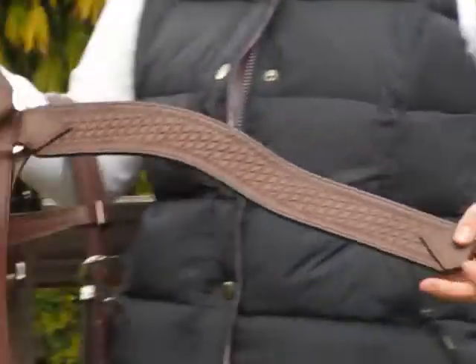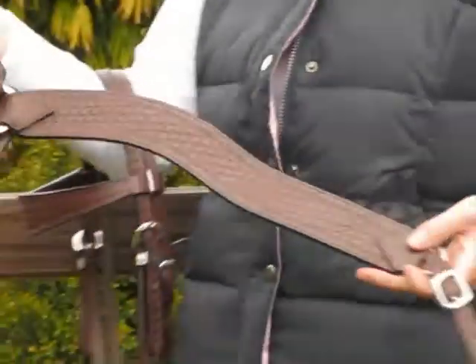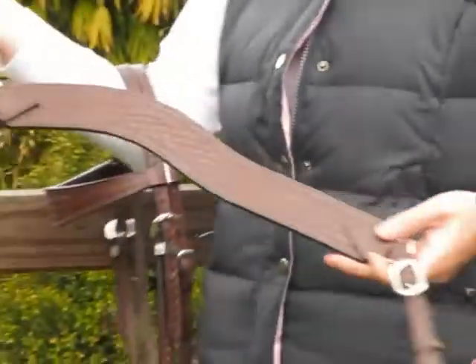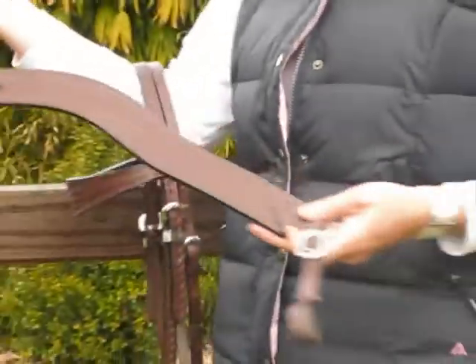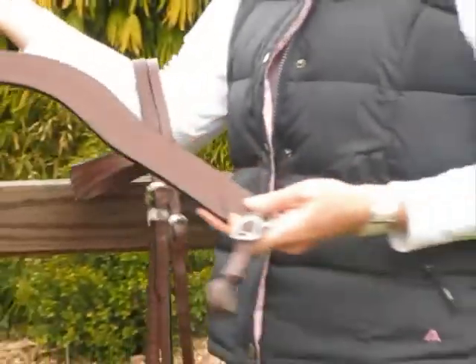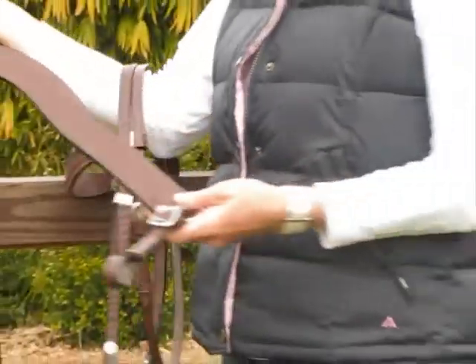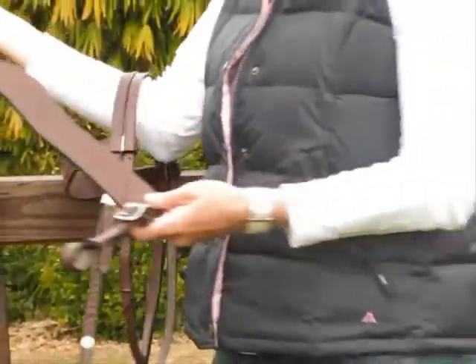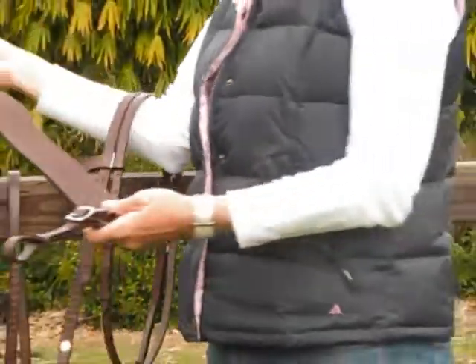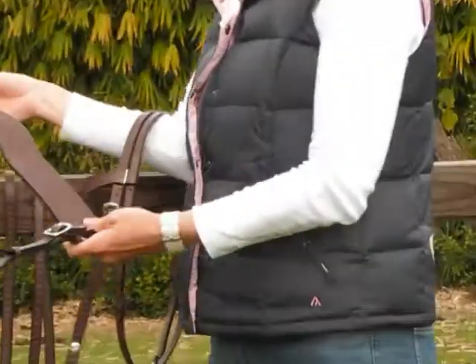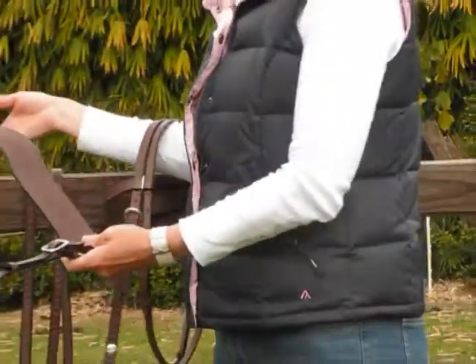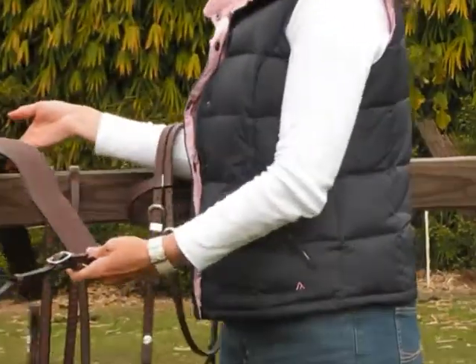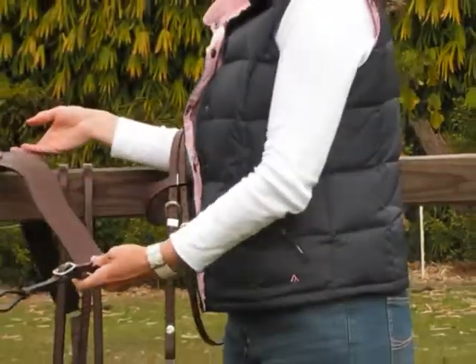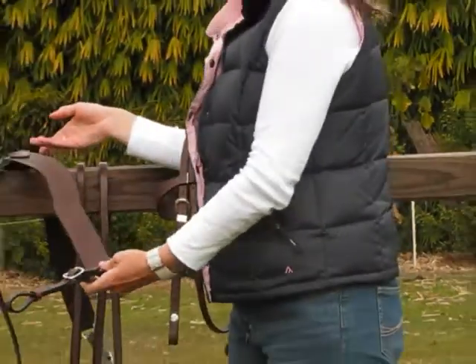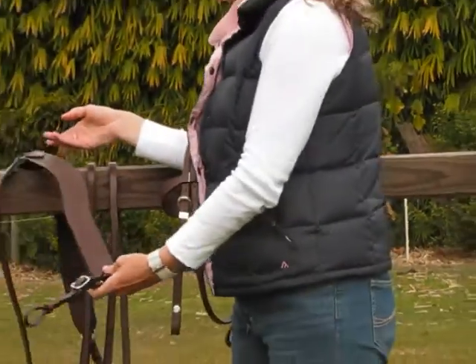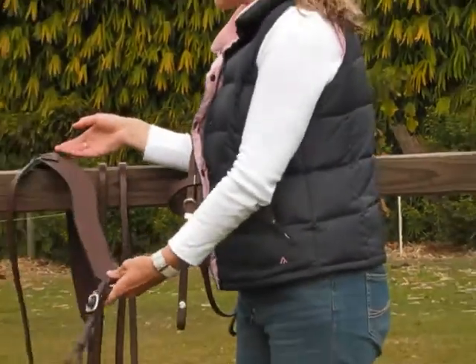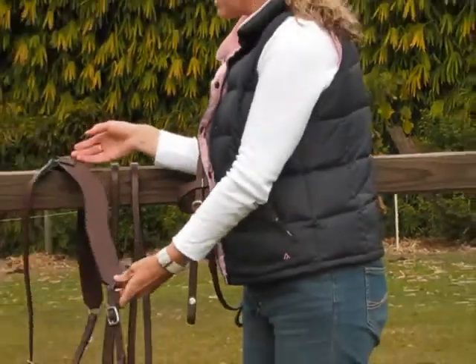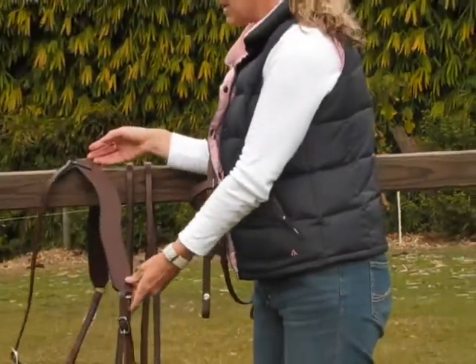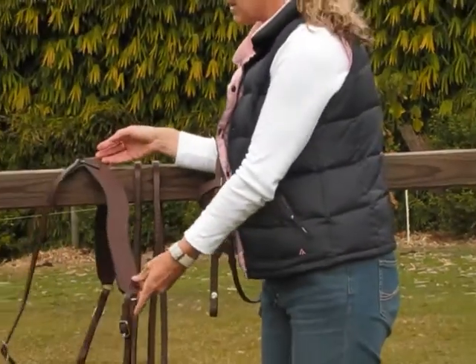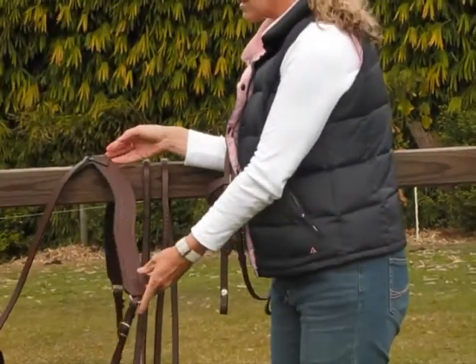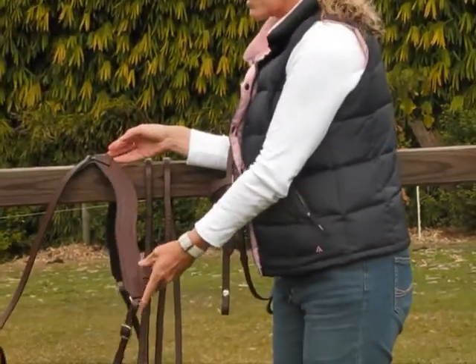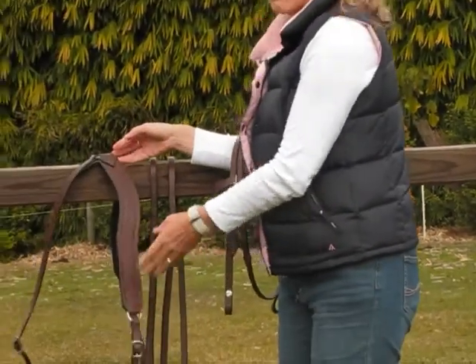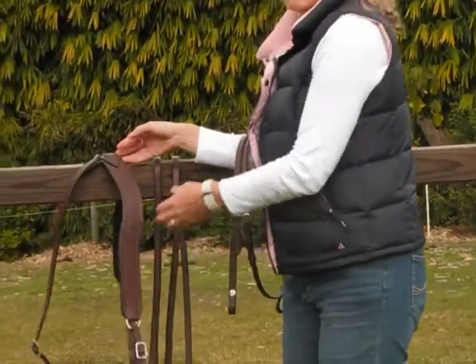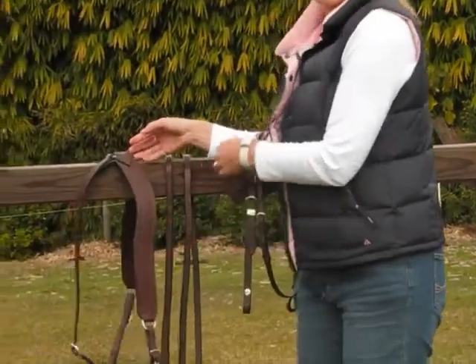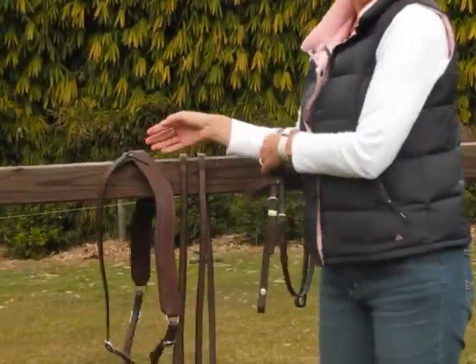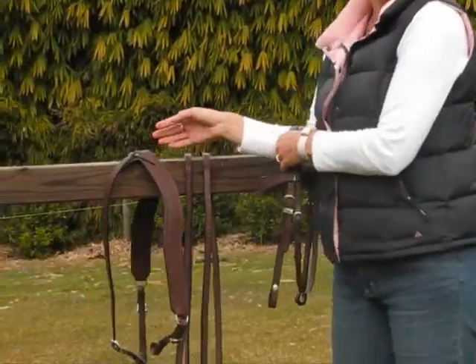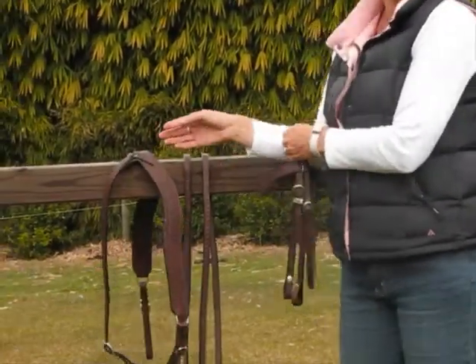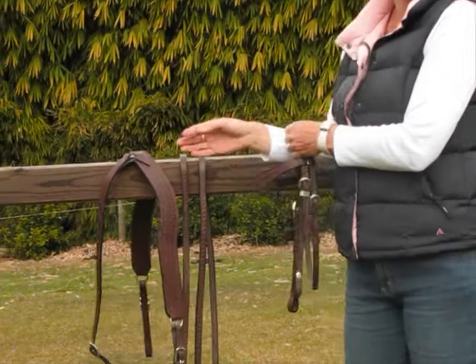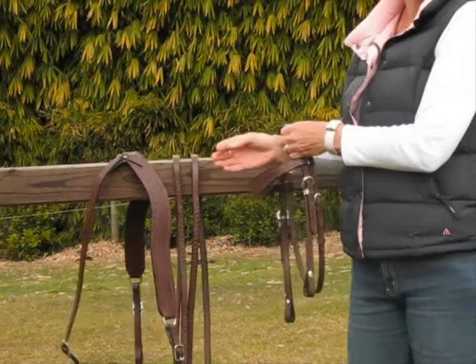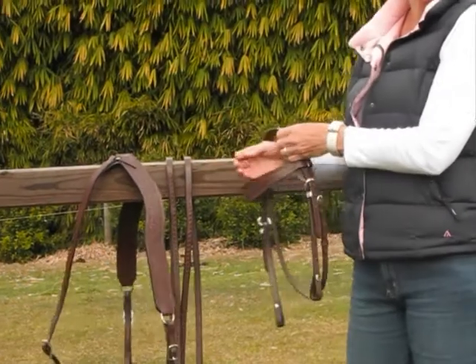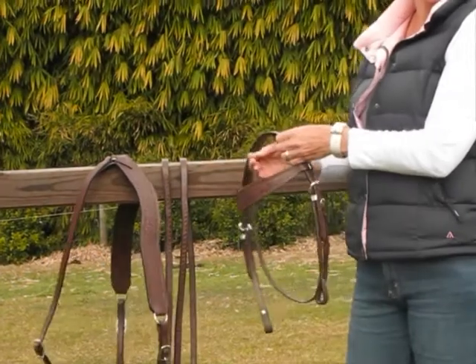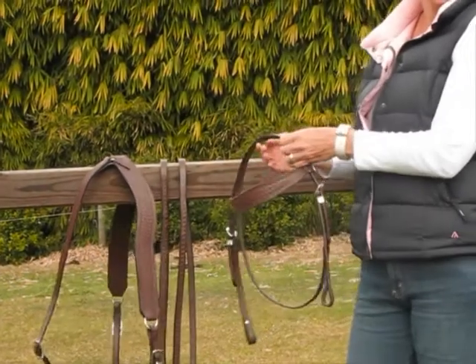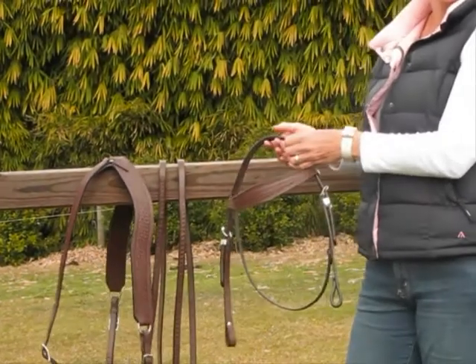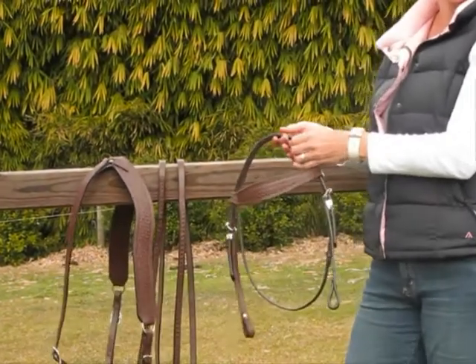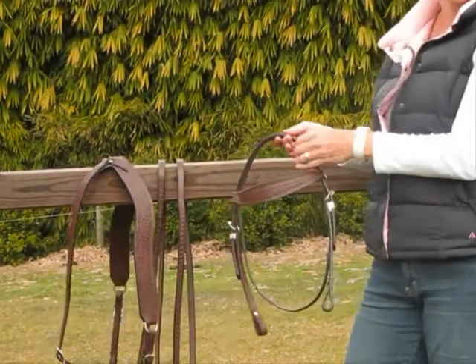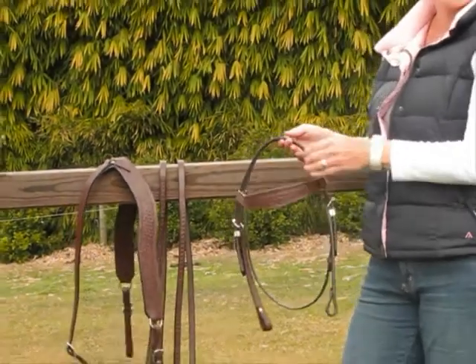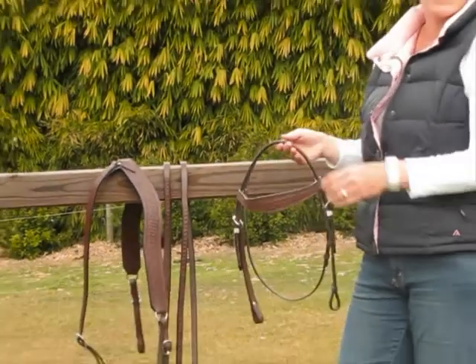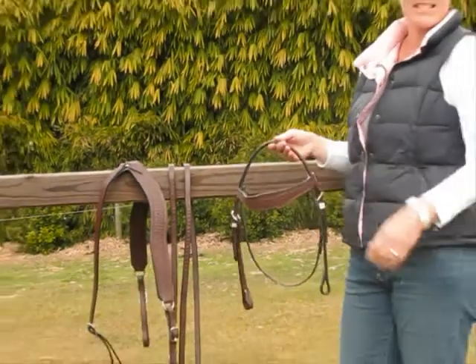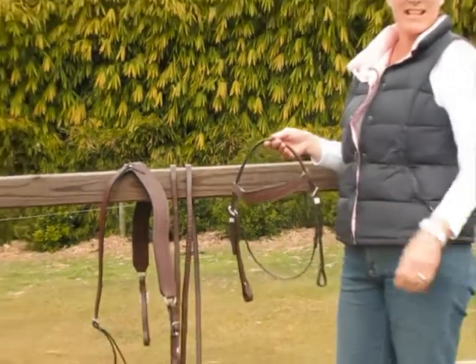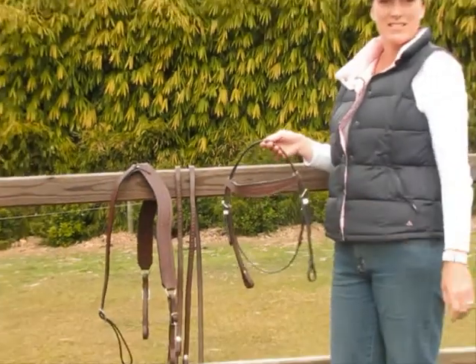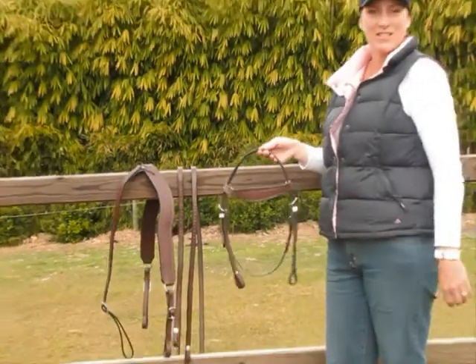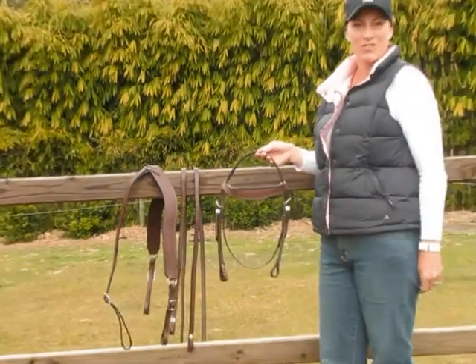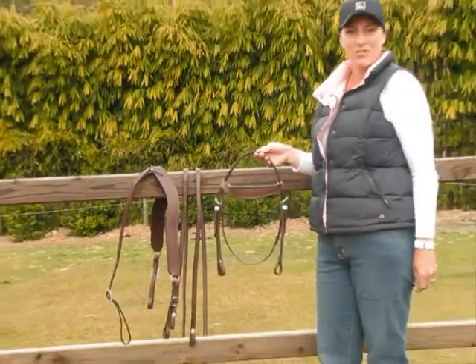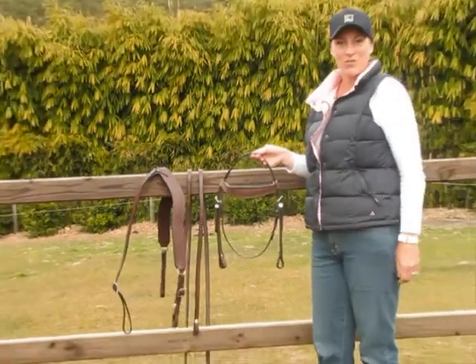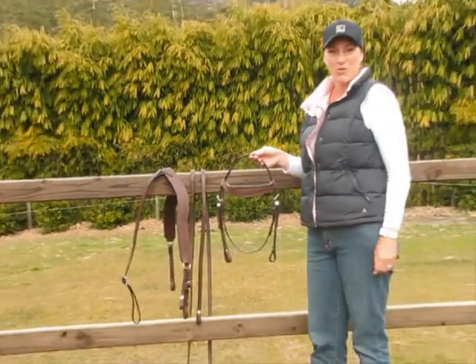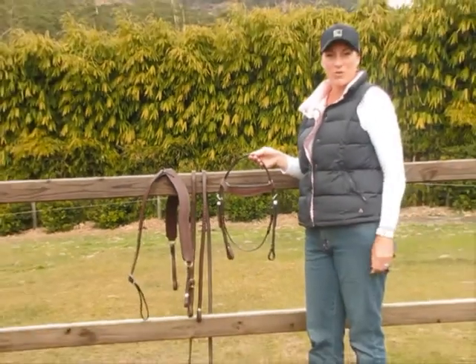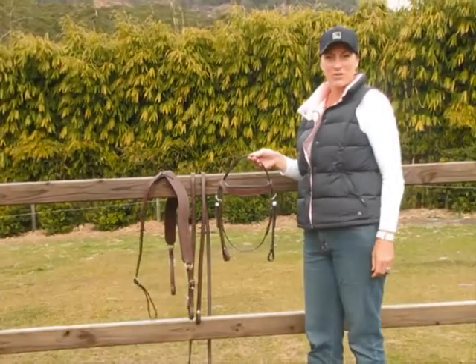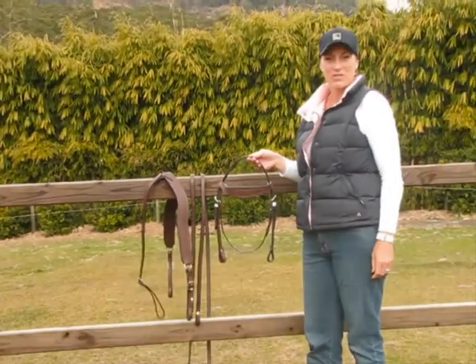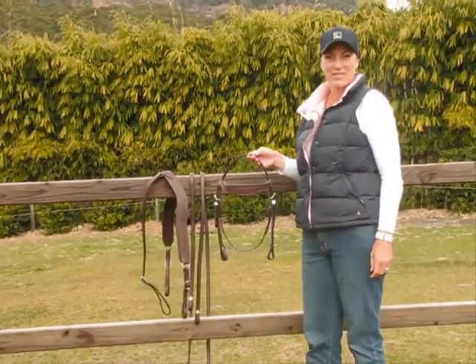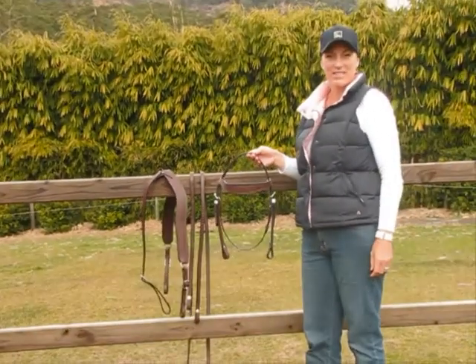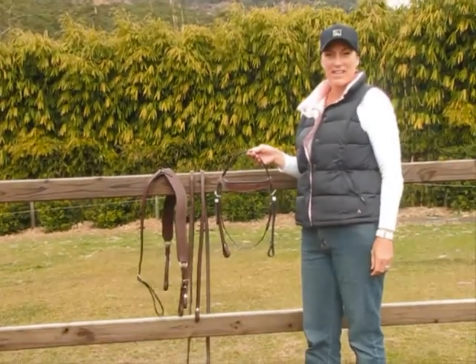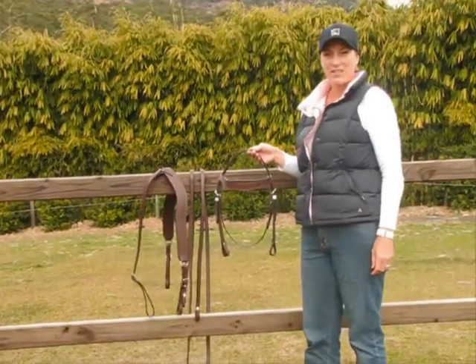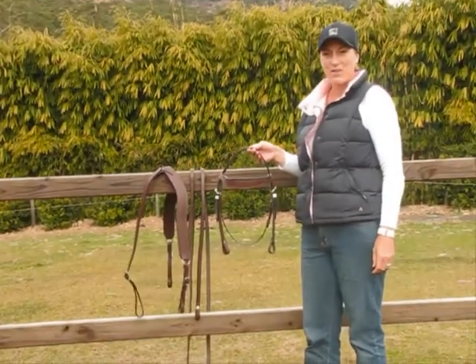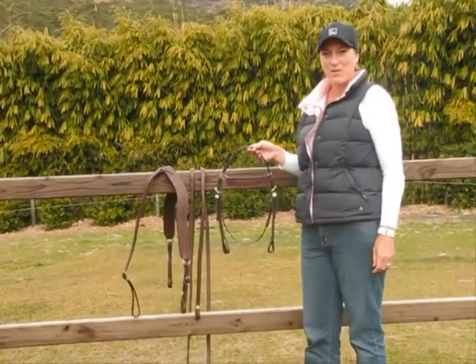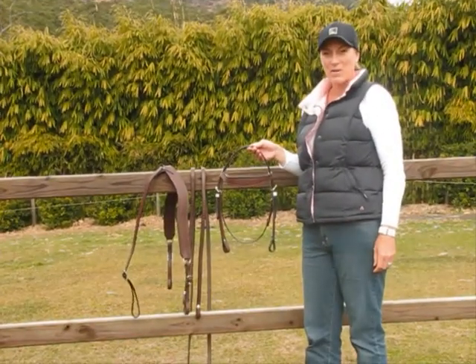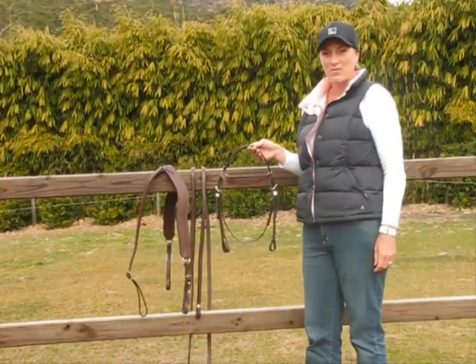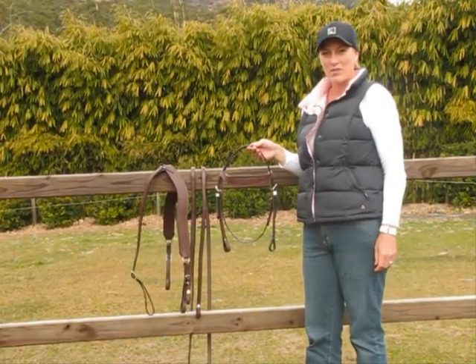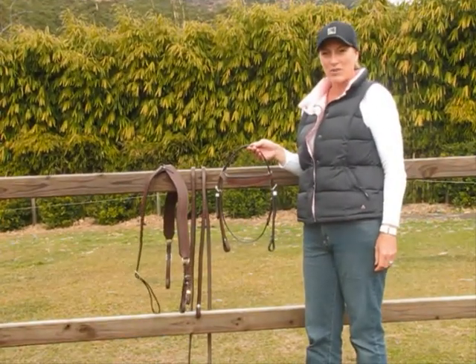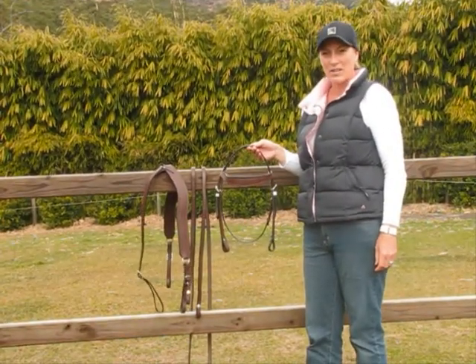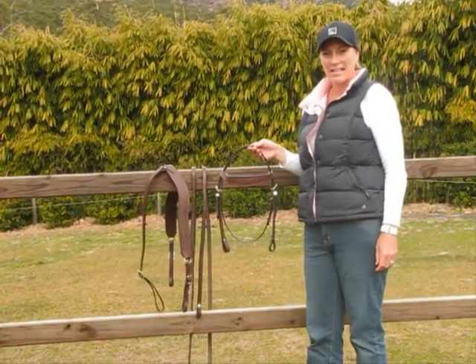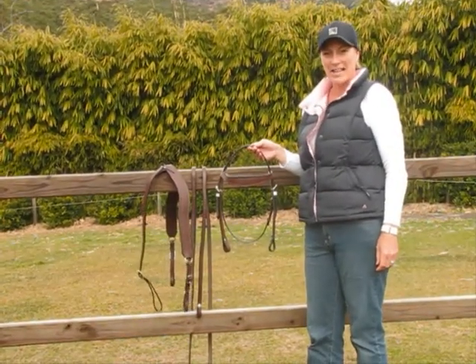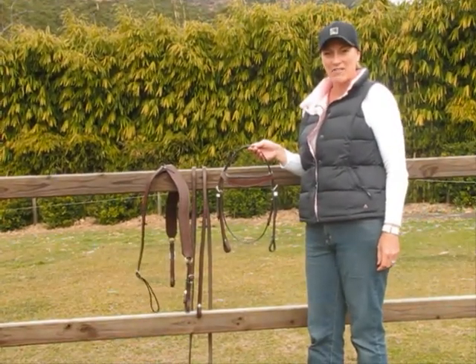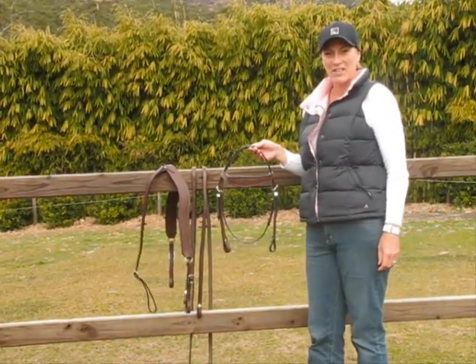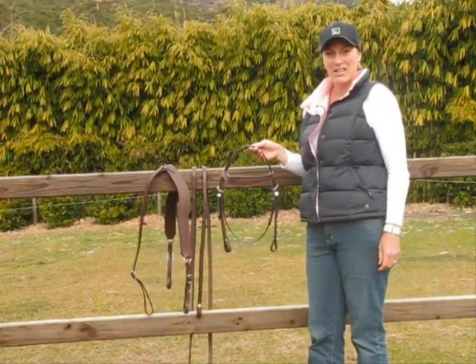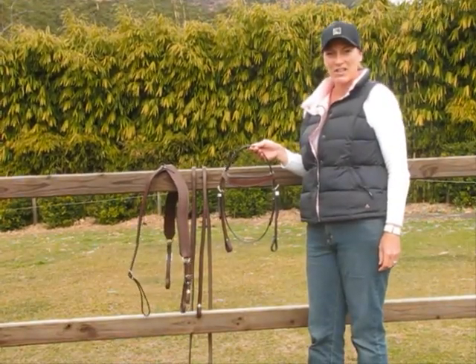This bridle and breastplate set is a lovely set and I know it would look fantastic on your horse. Thank you very much for looking at our video.